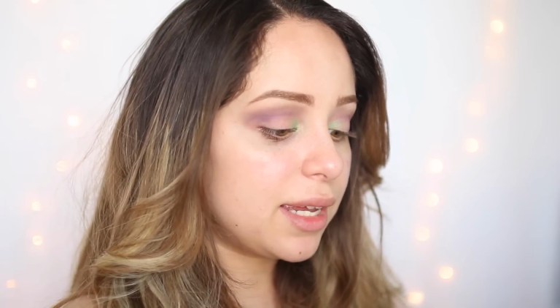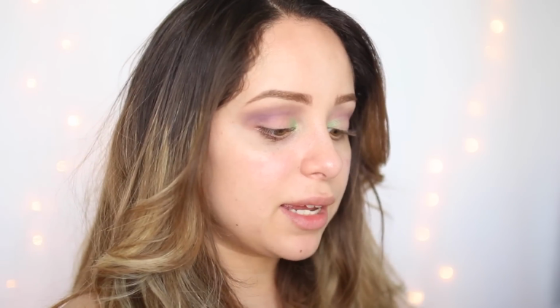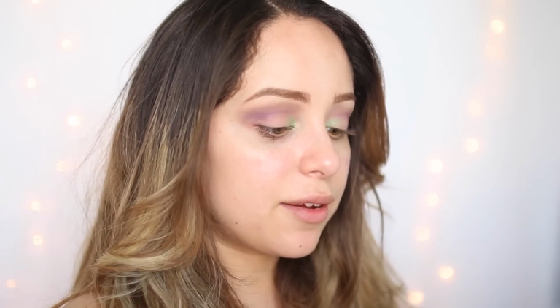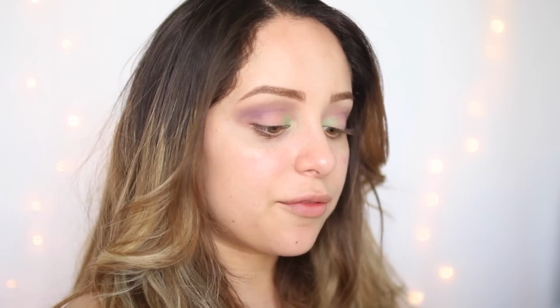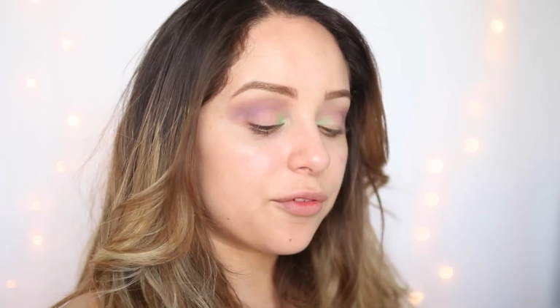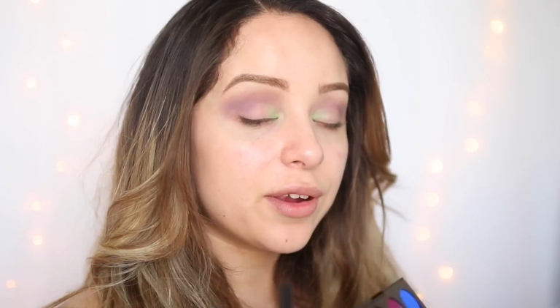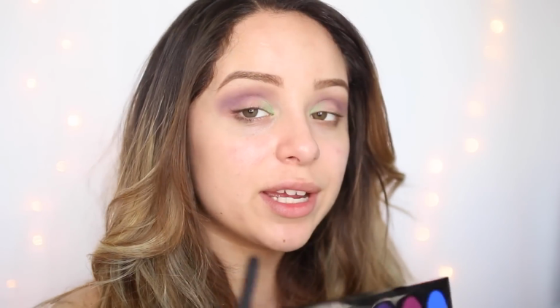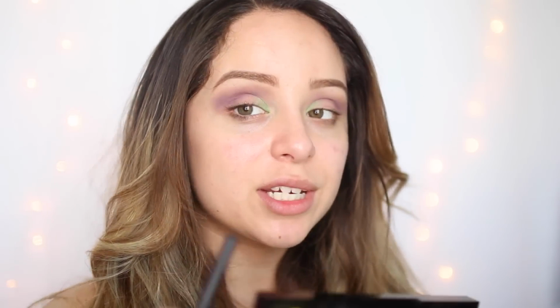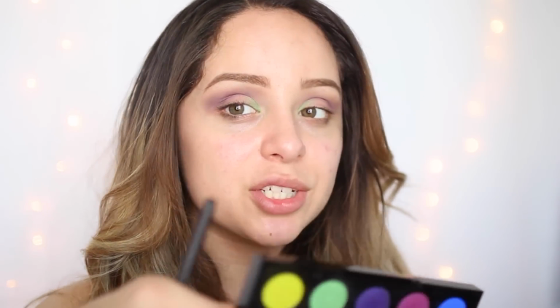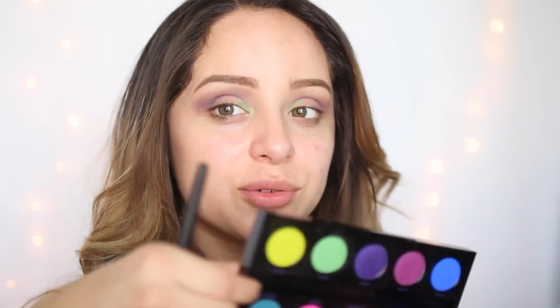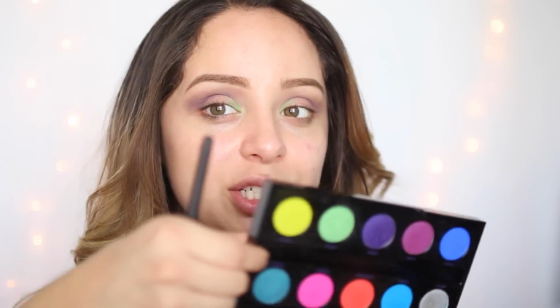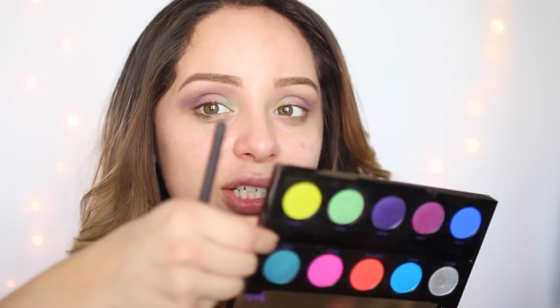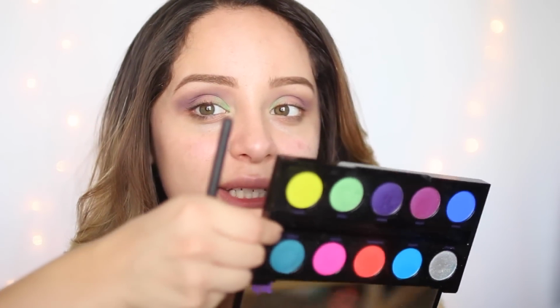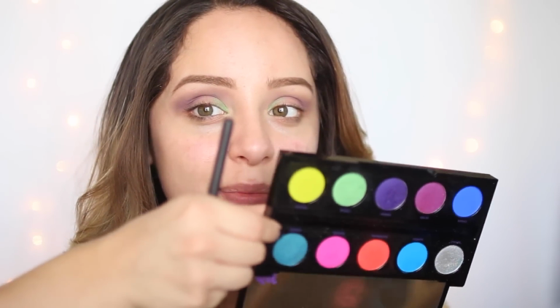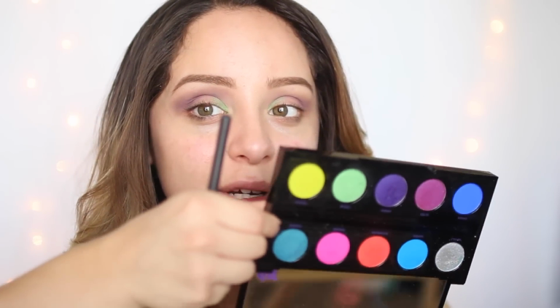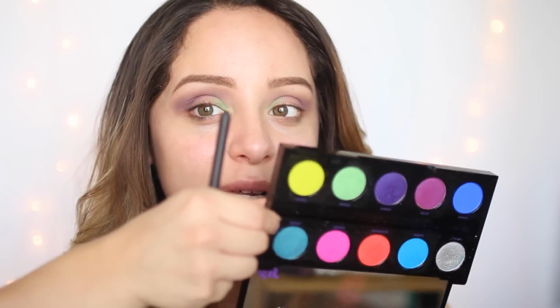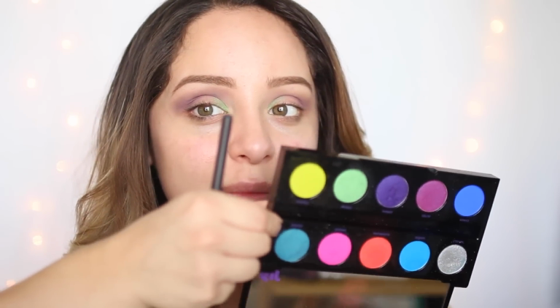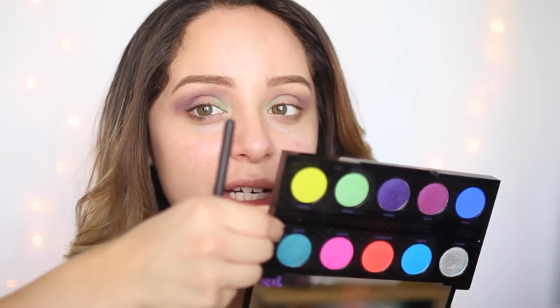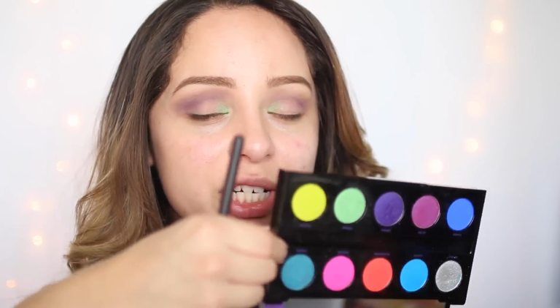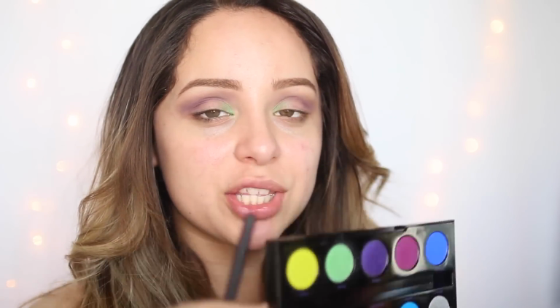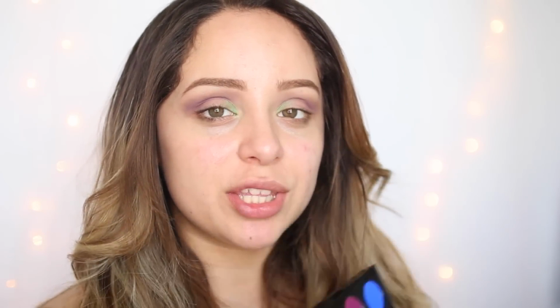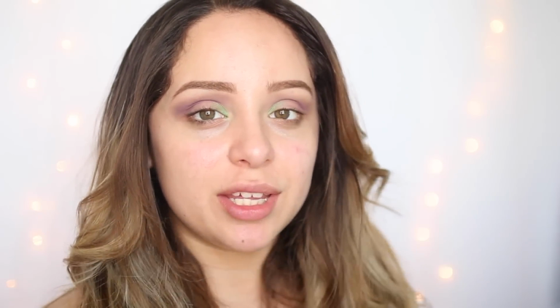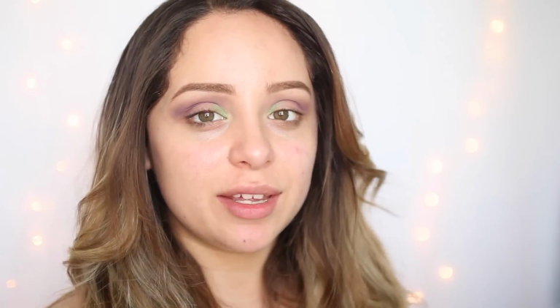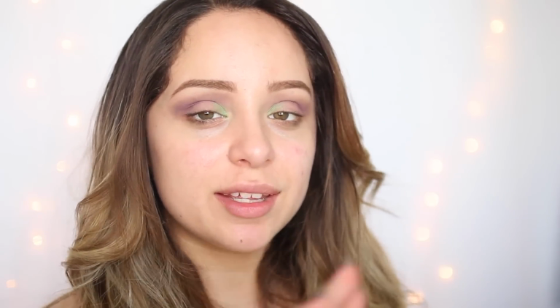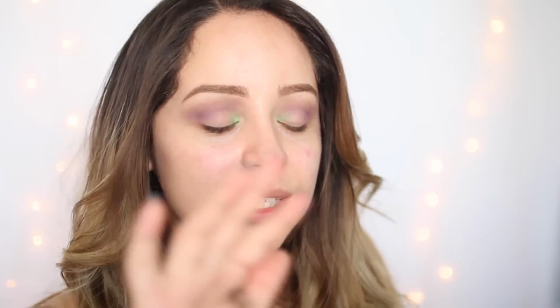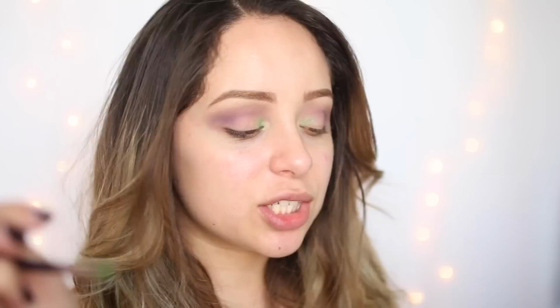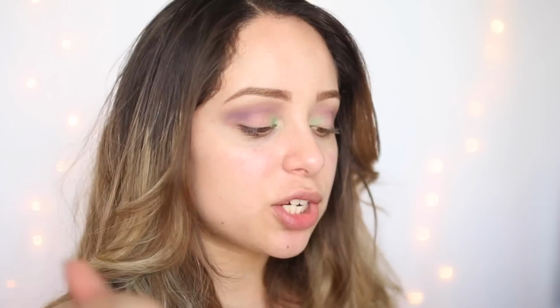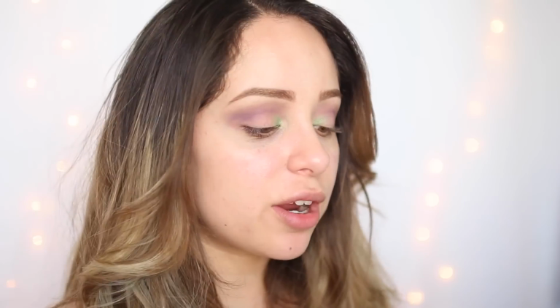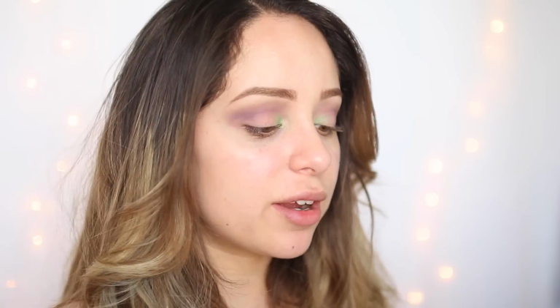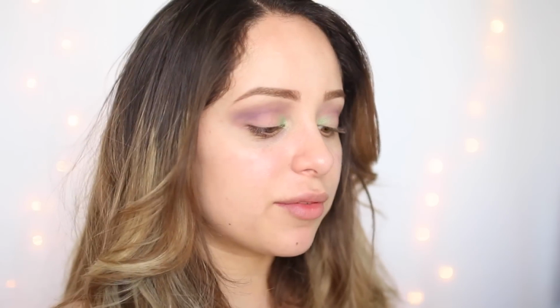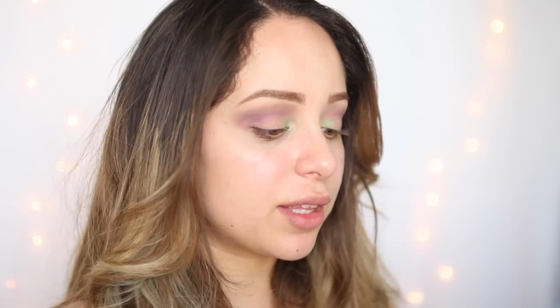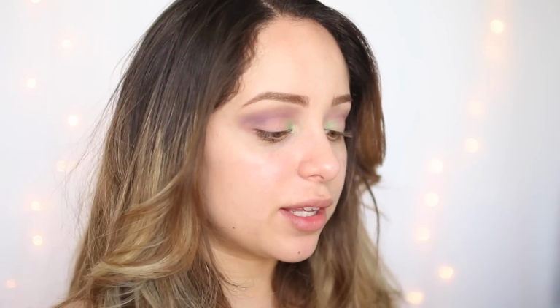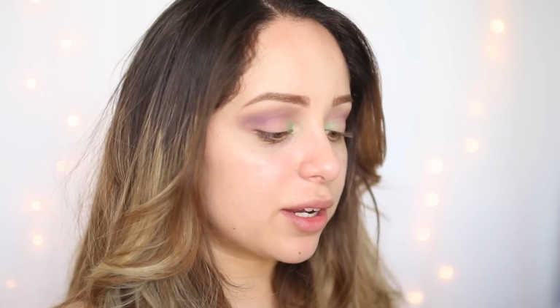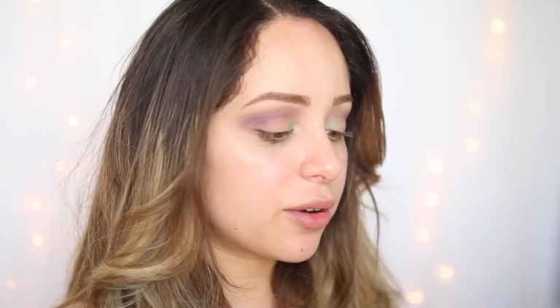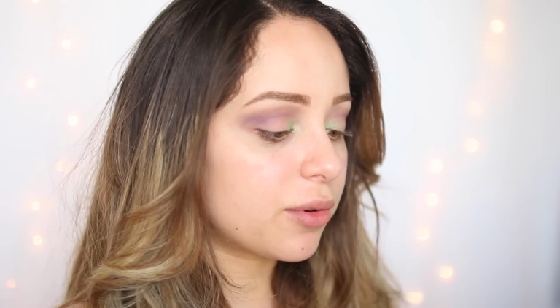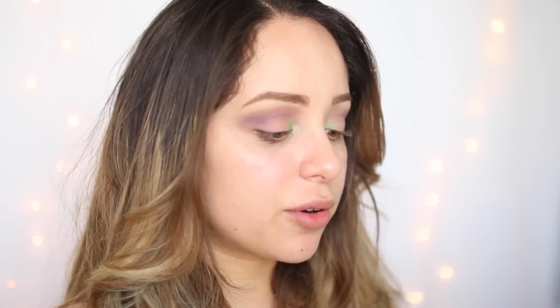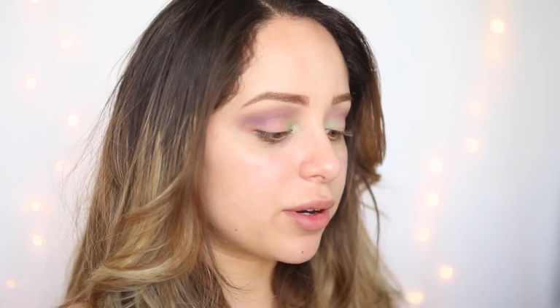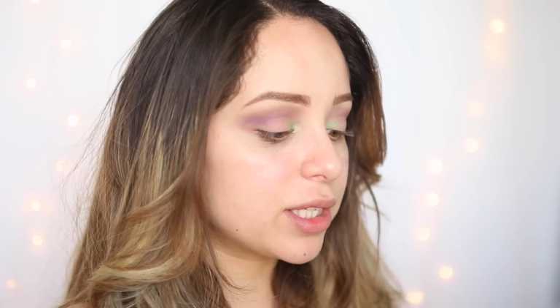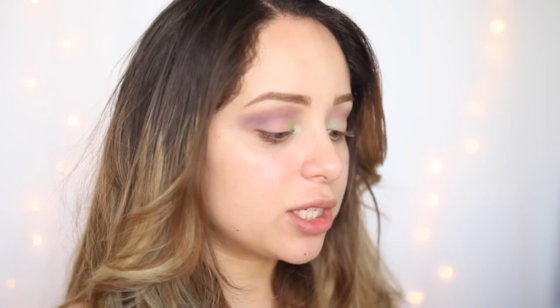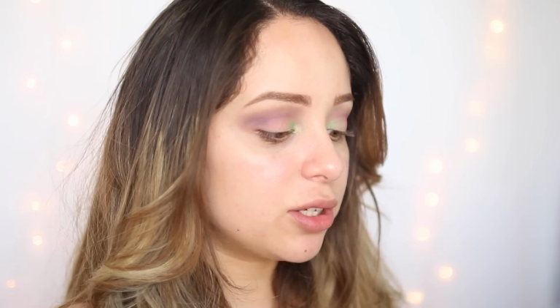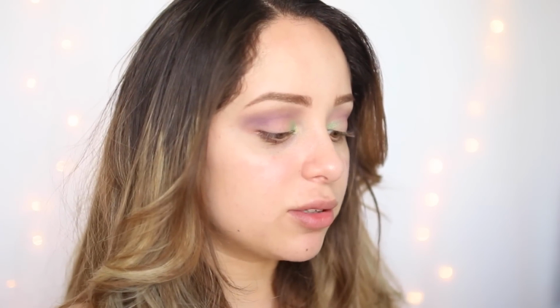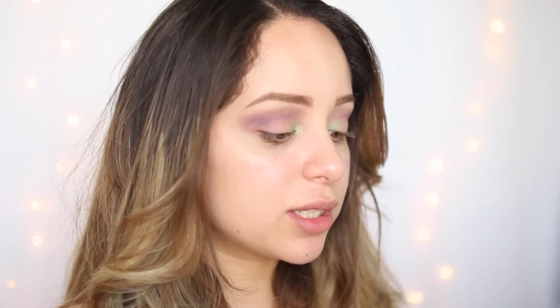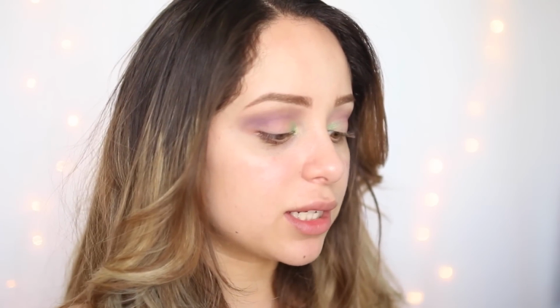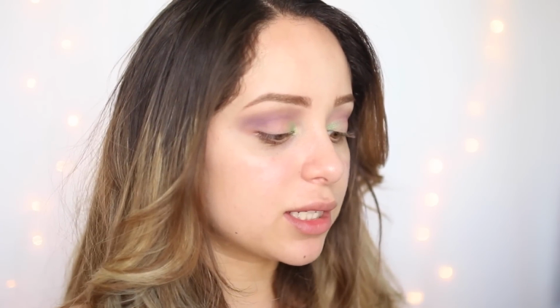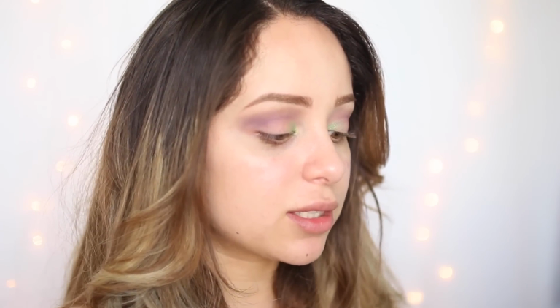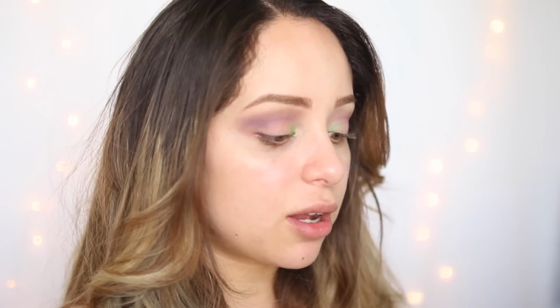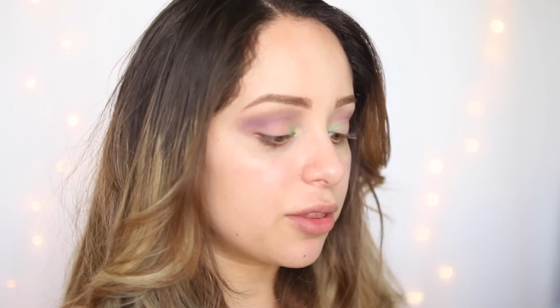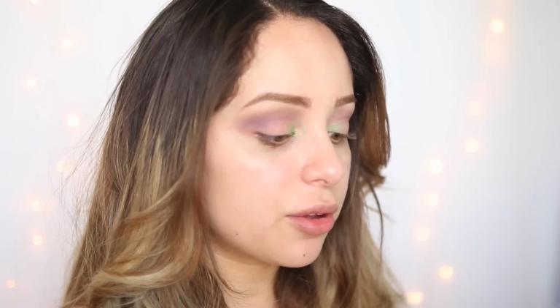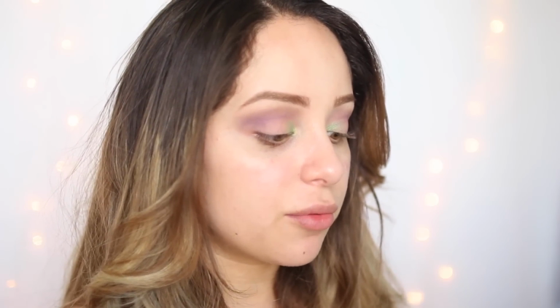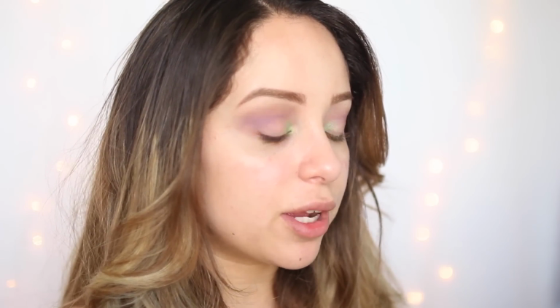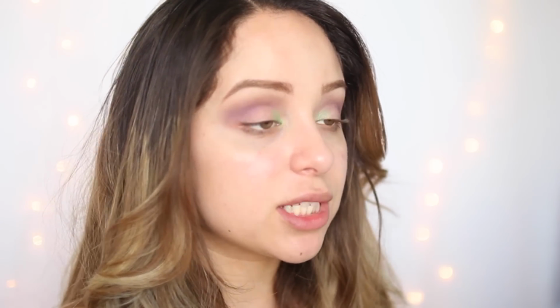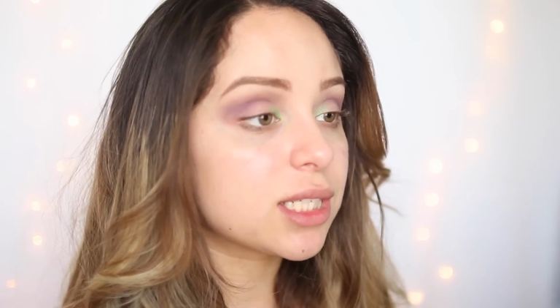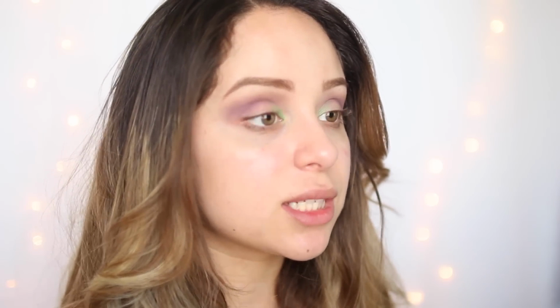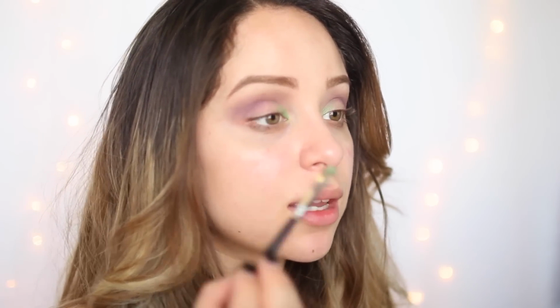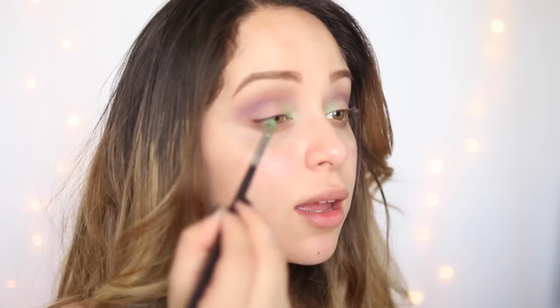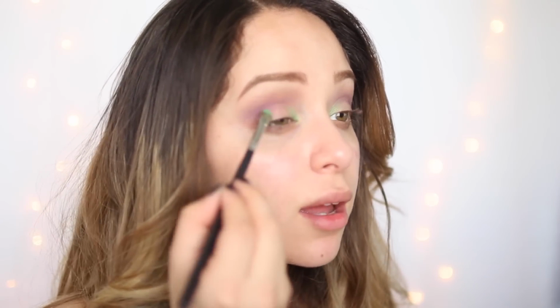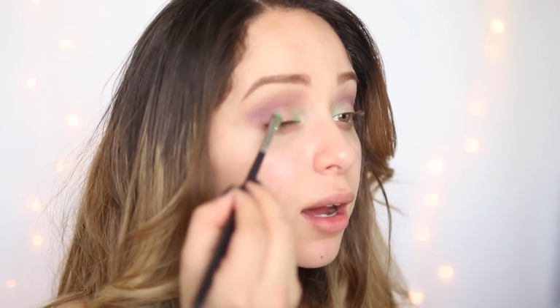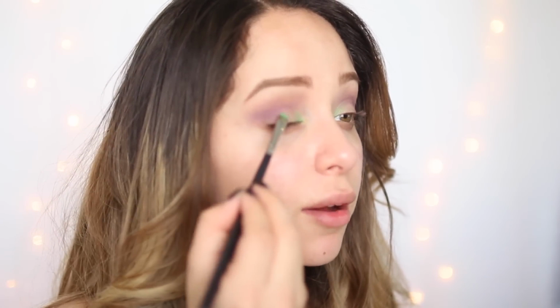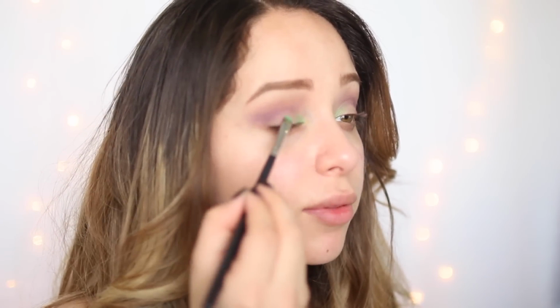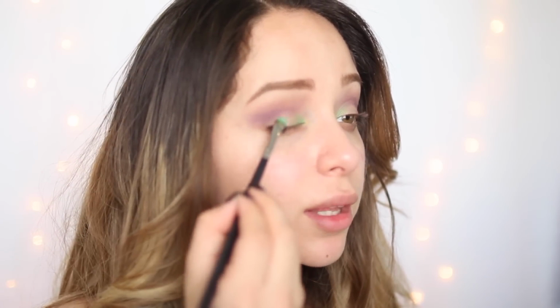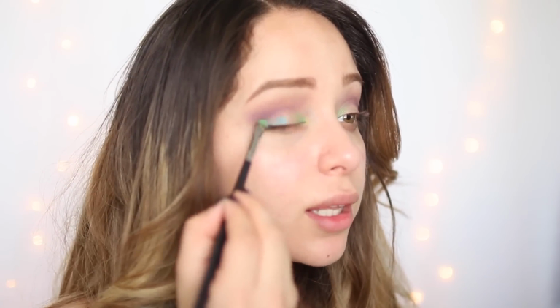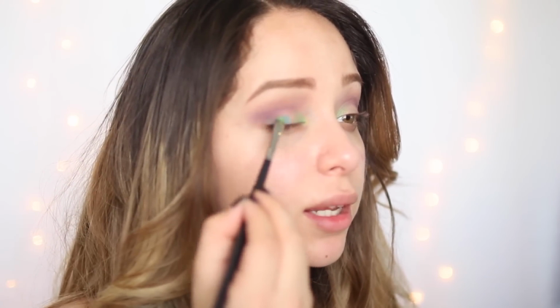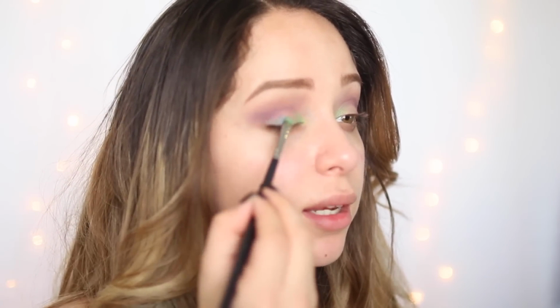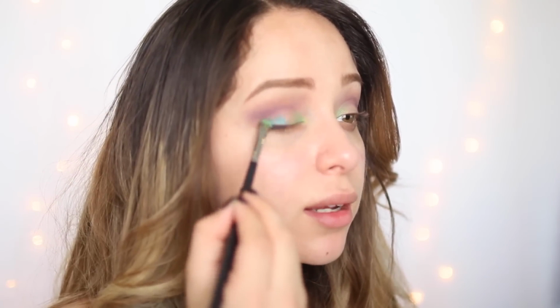Taking Fringe, which is pretty much the star of the look, we're going to use this on the rest of the lid.